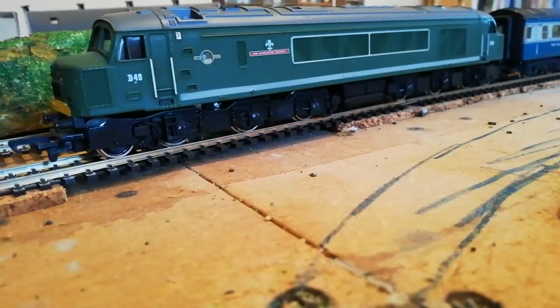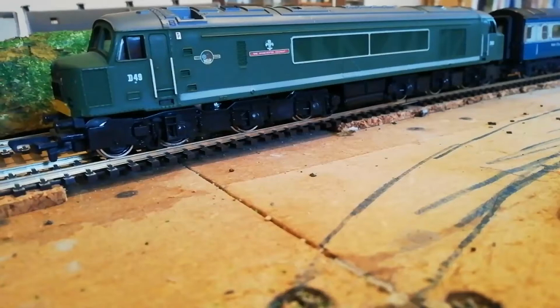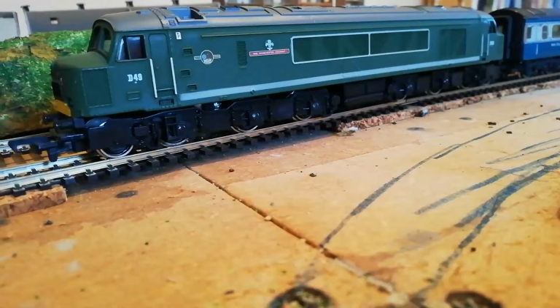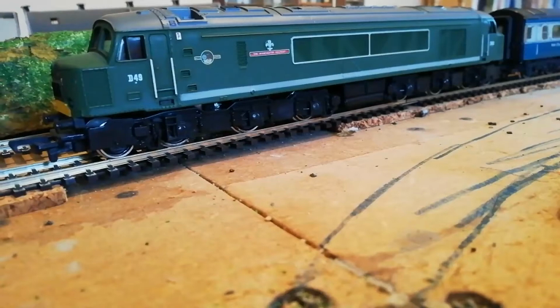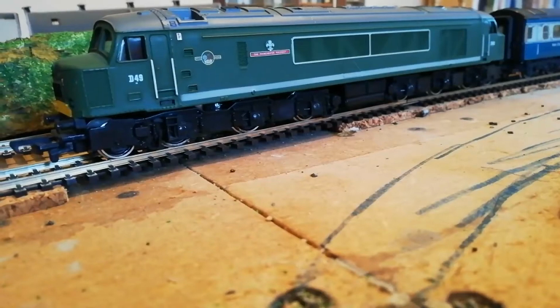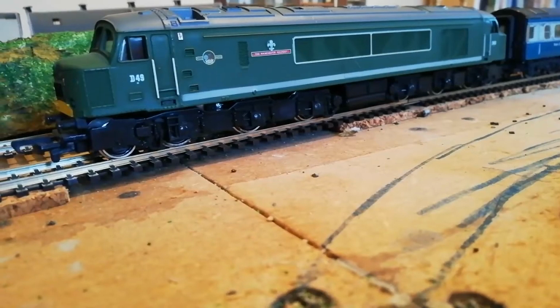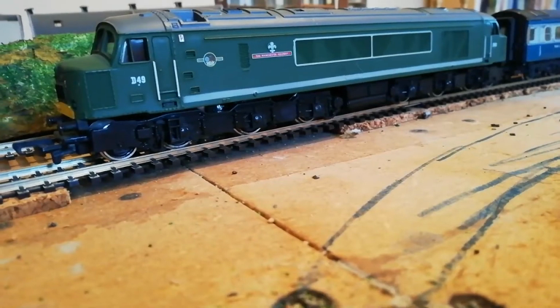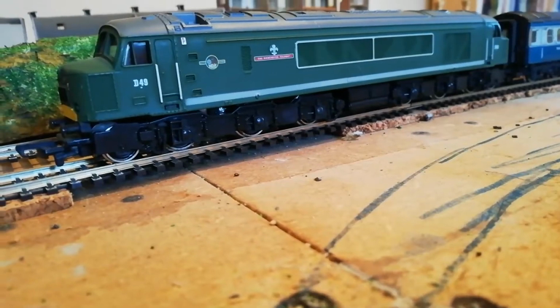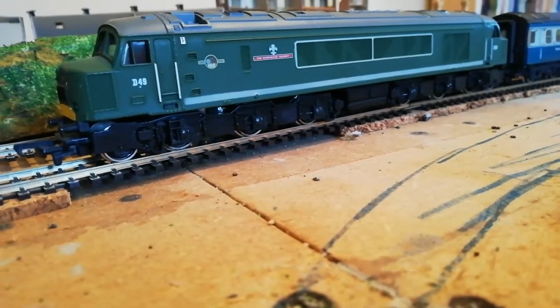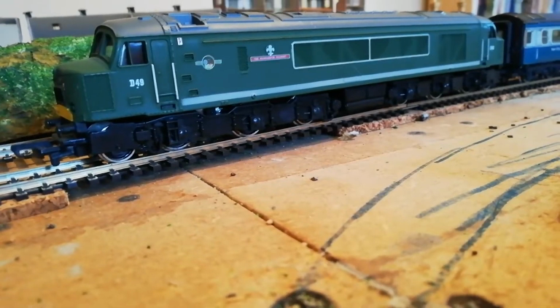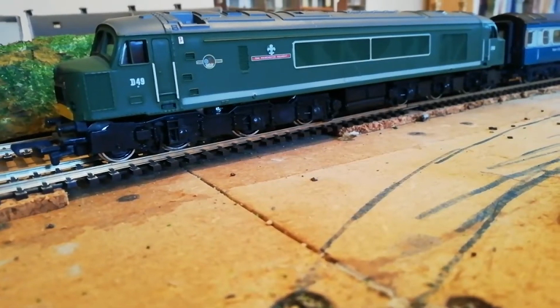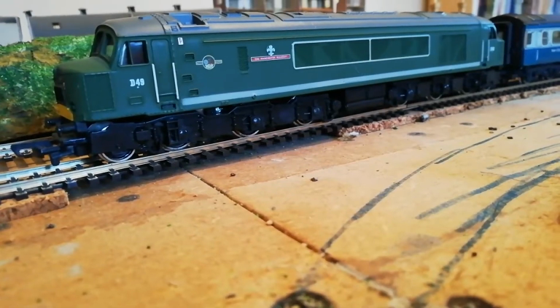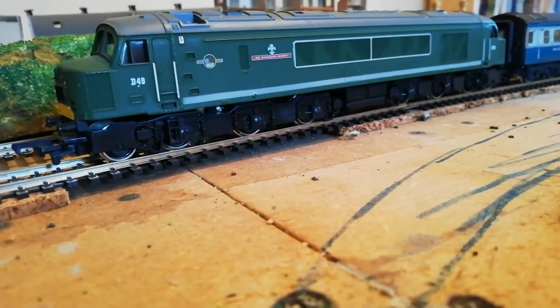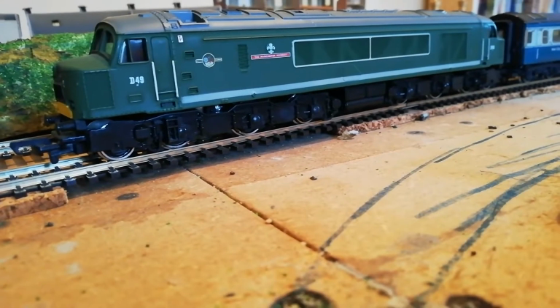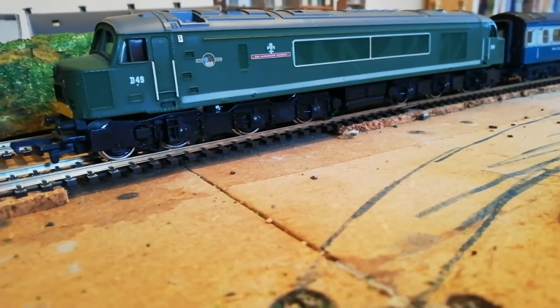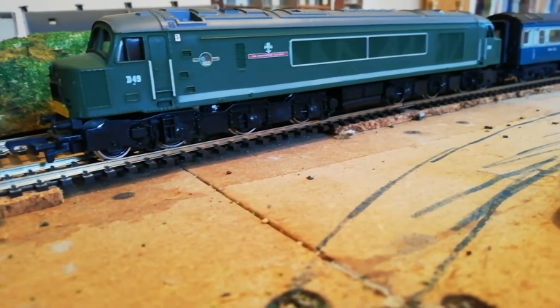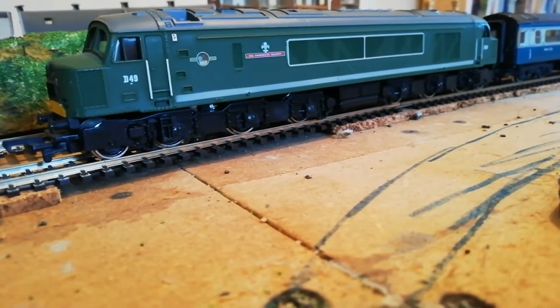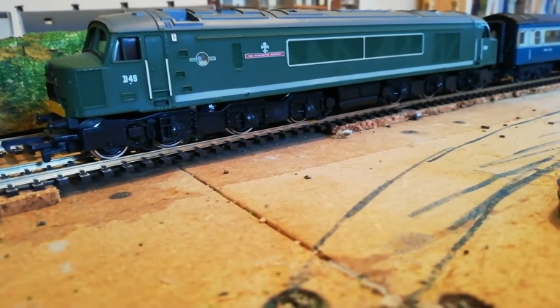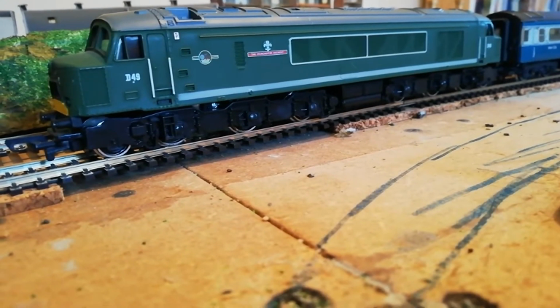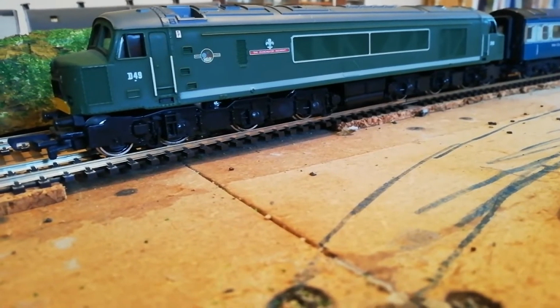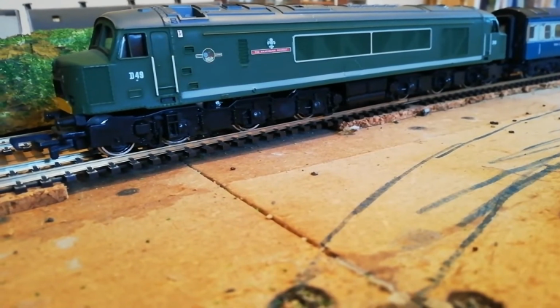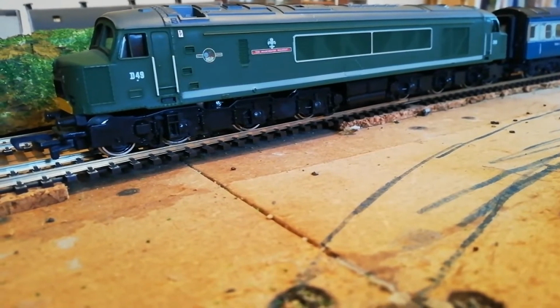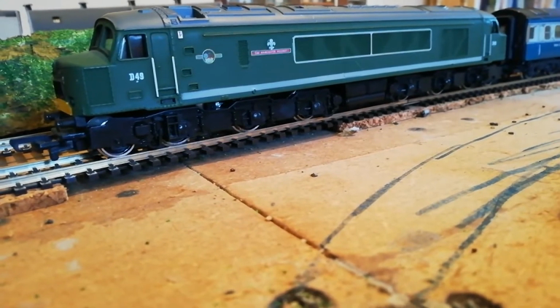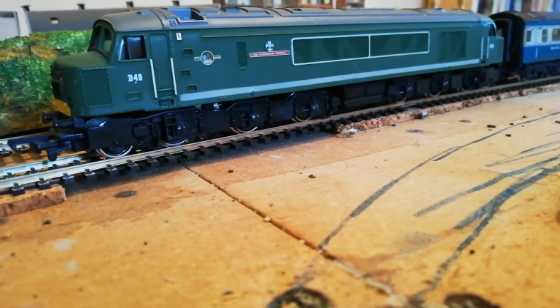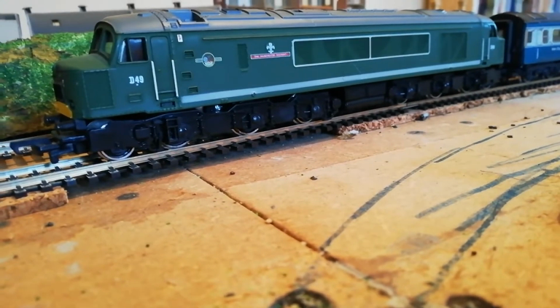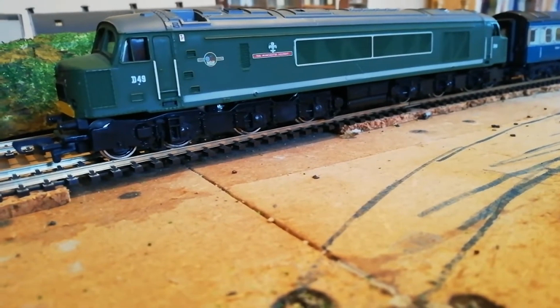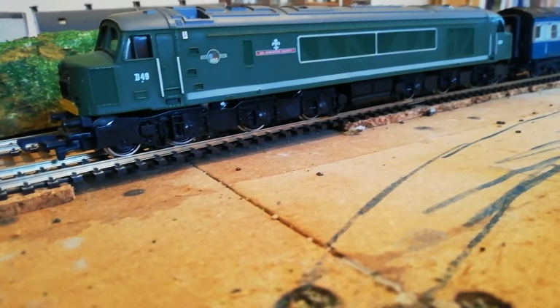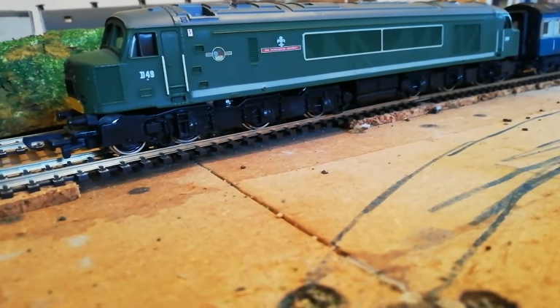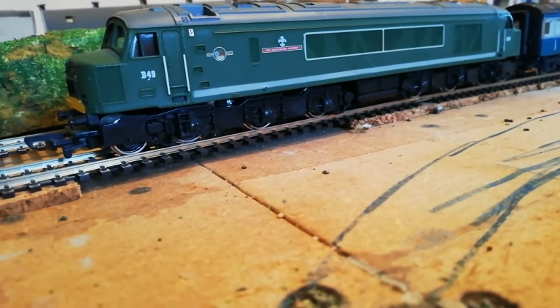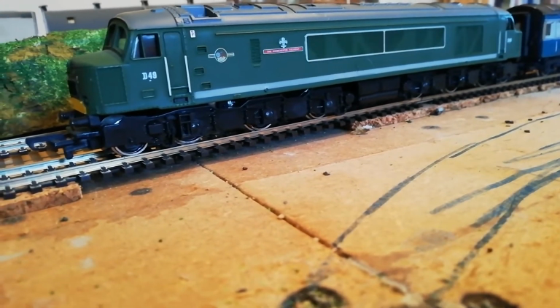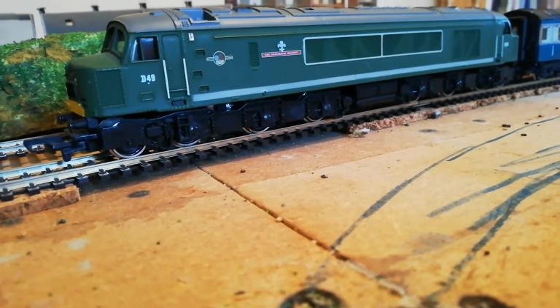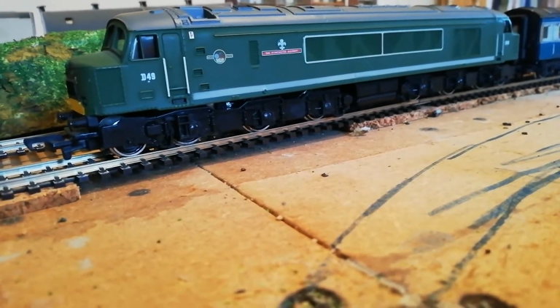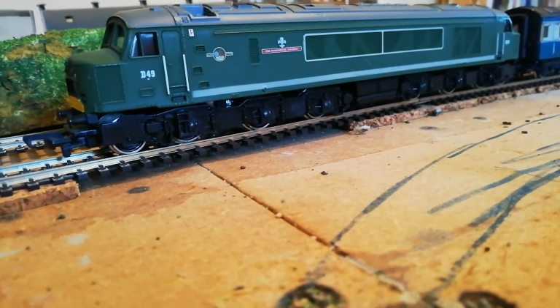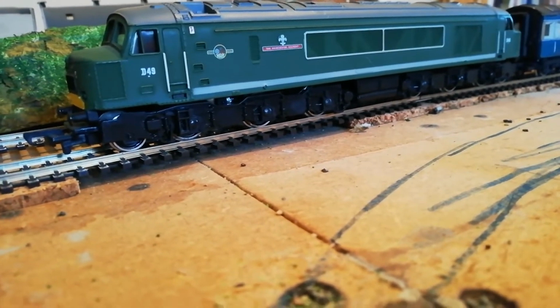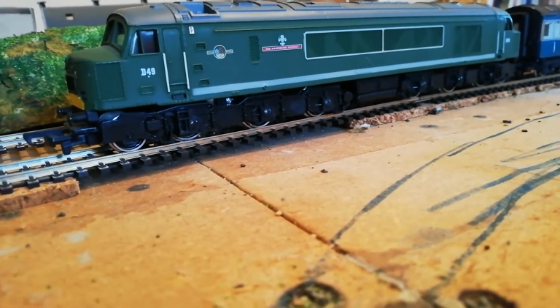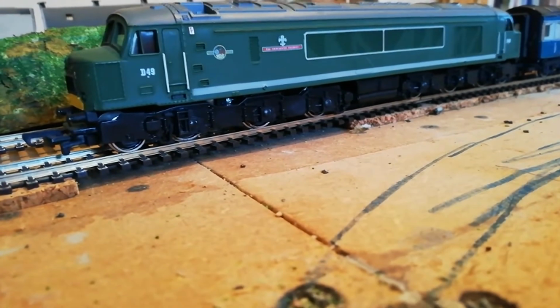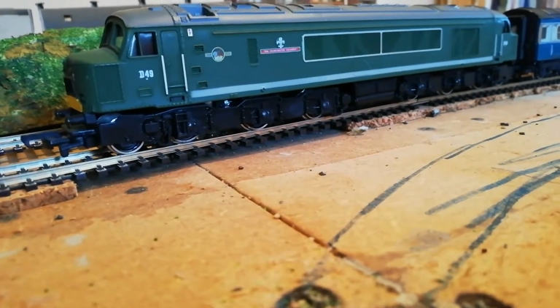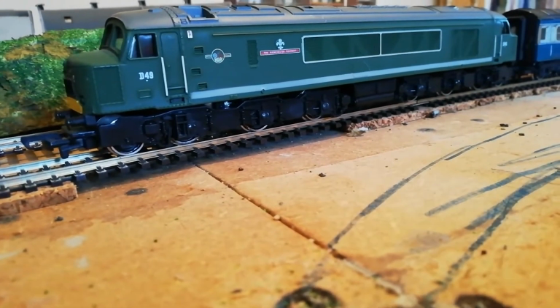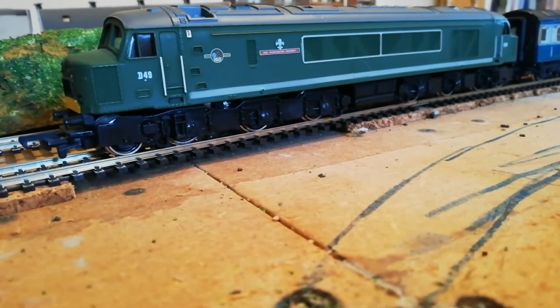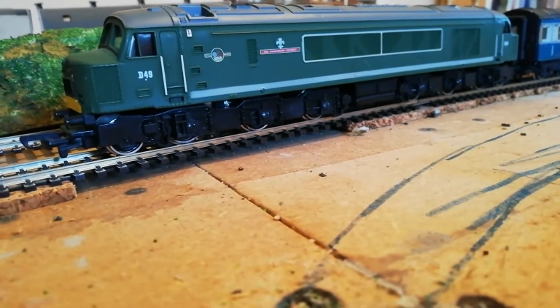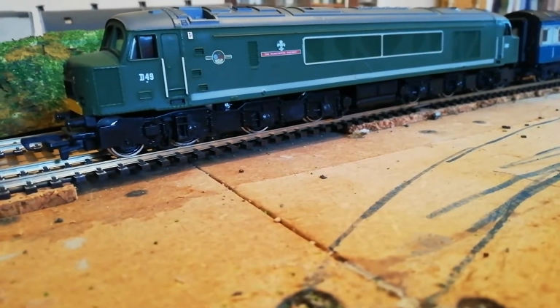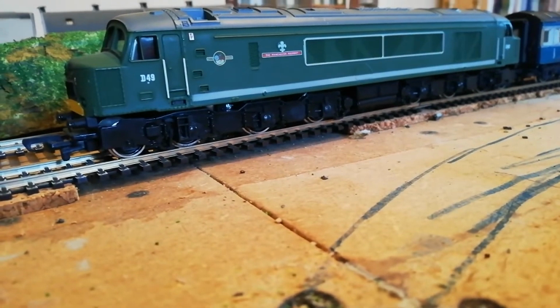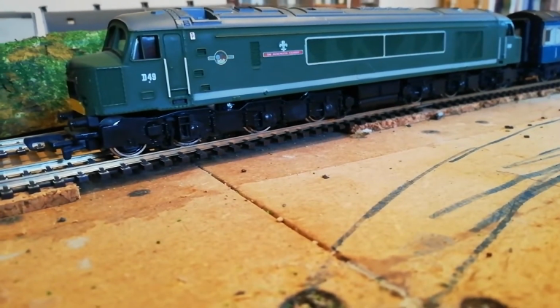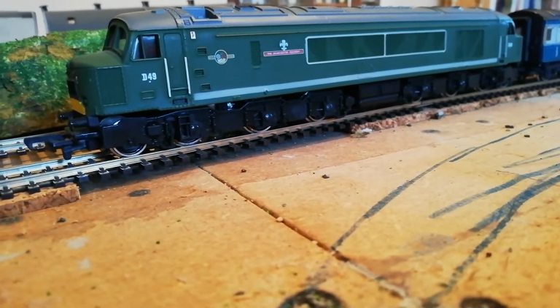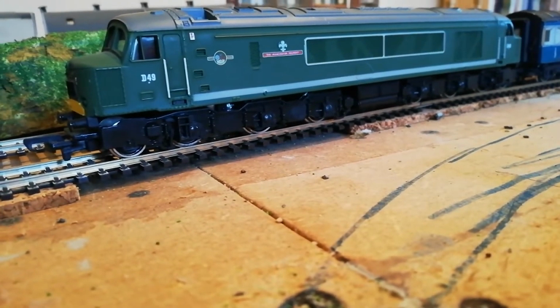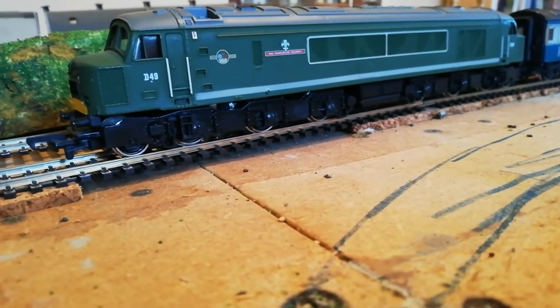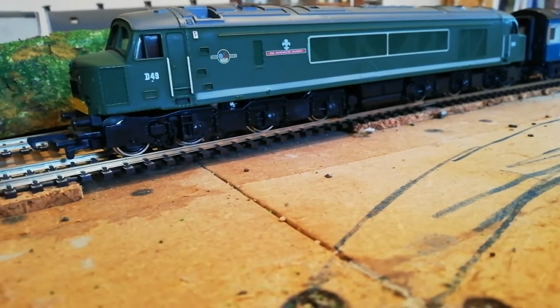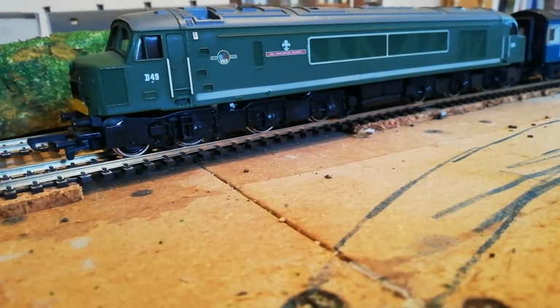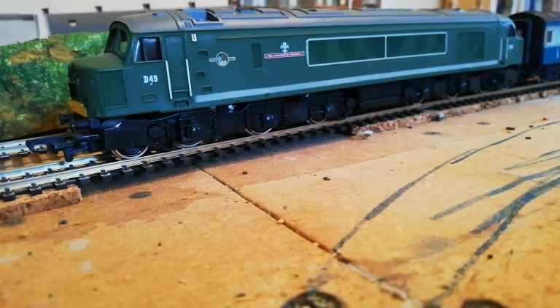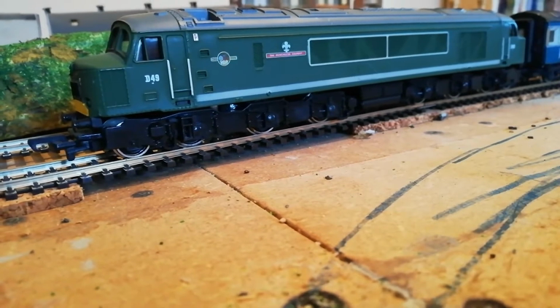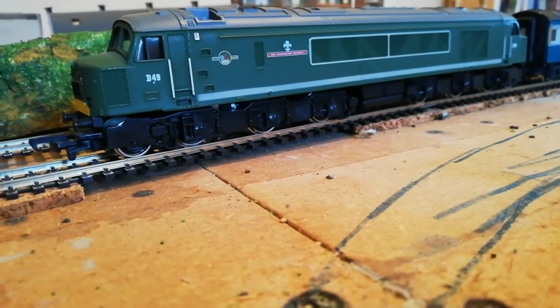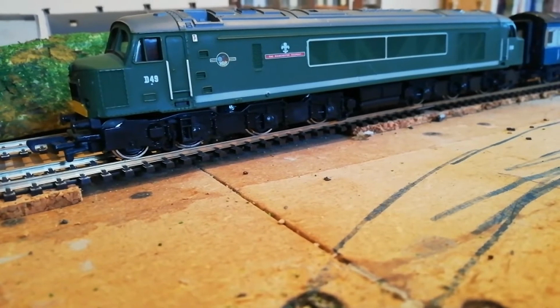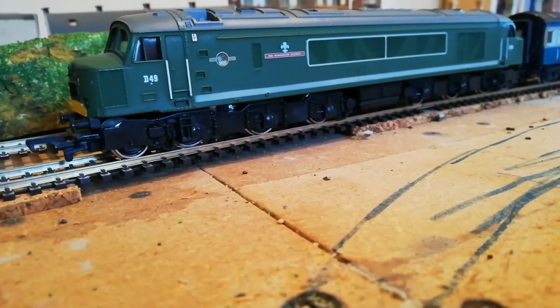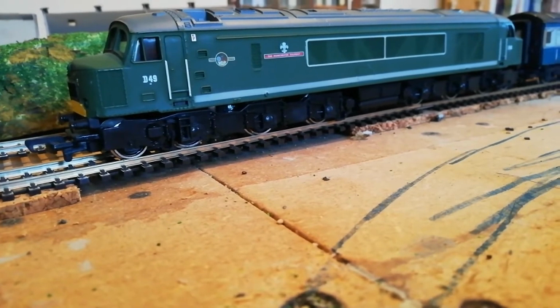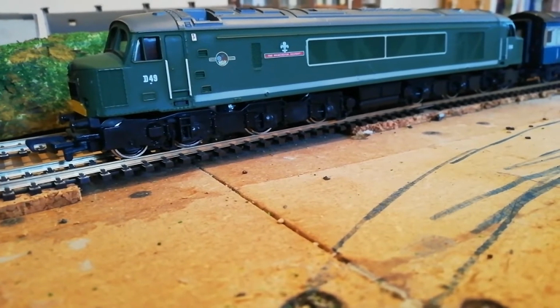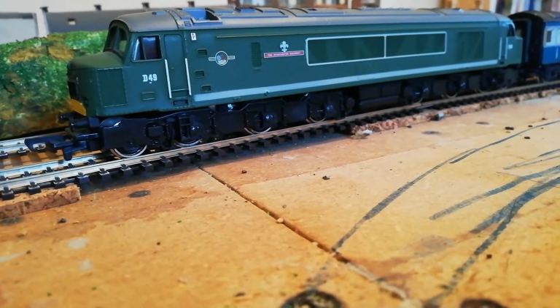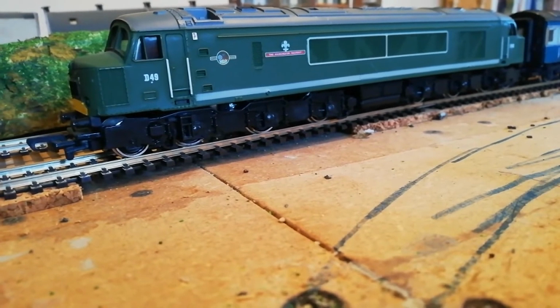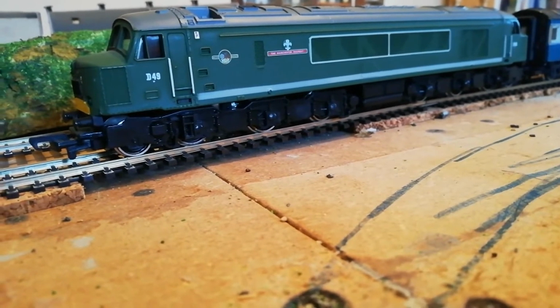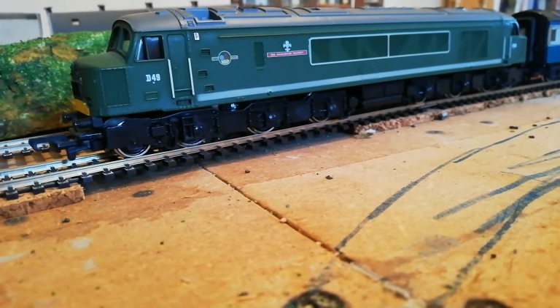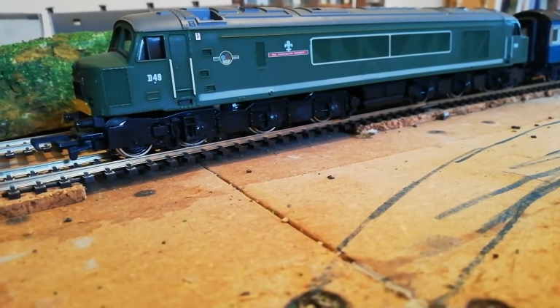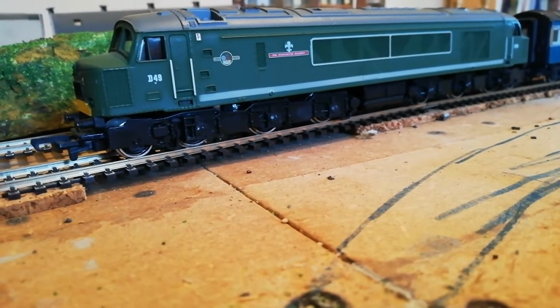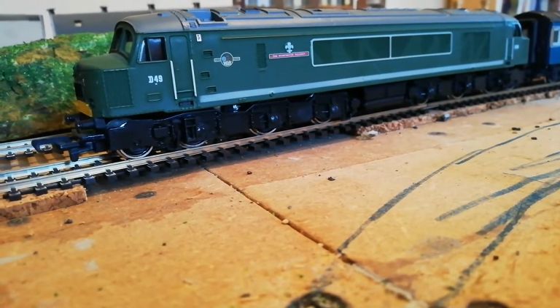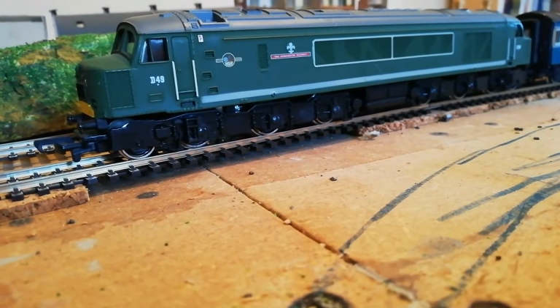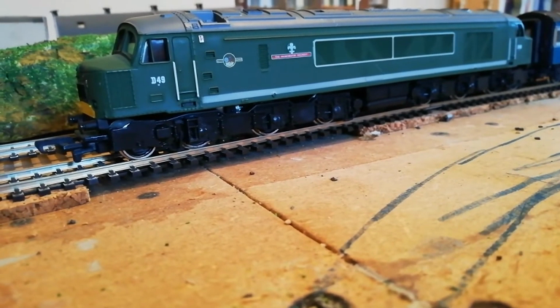Hello guys, welcome back to The Layout. So I'm going to show you how to get free headboards for your locomotives.